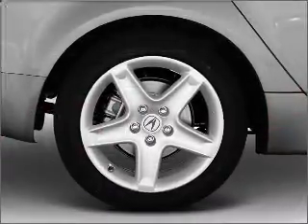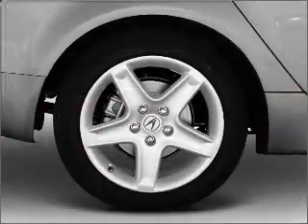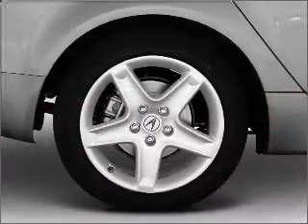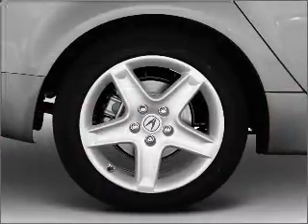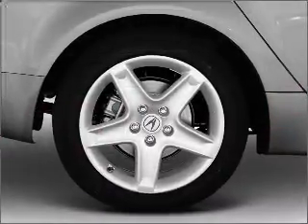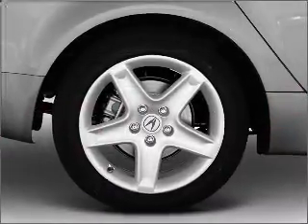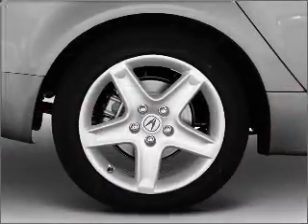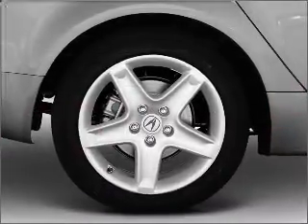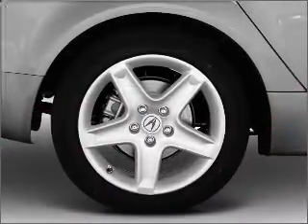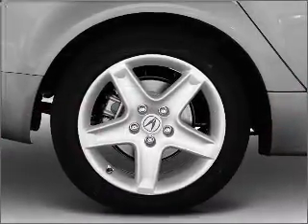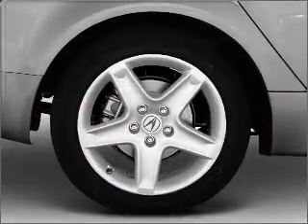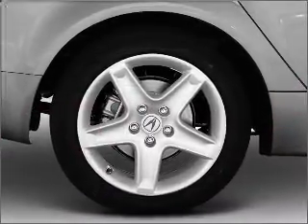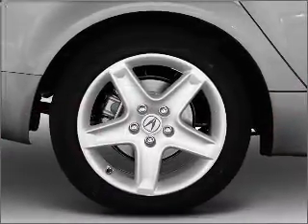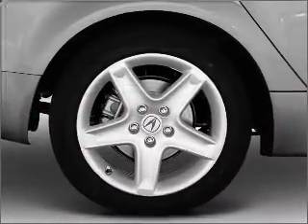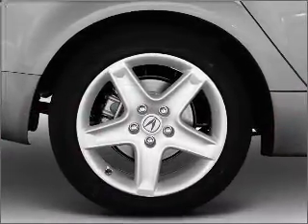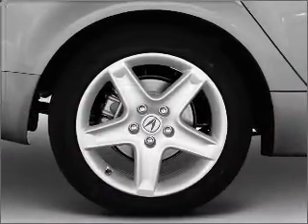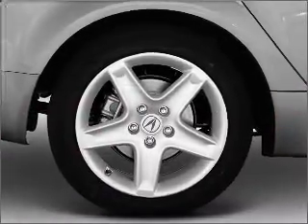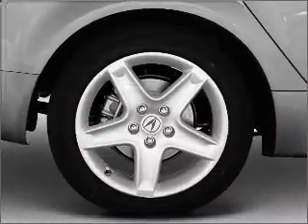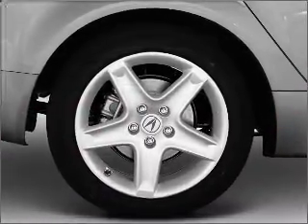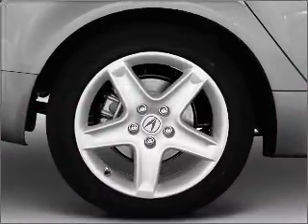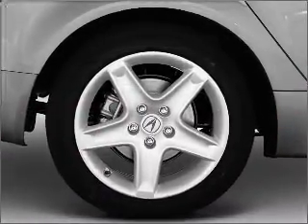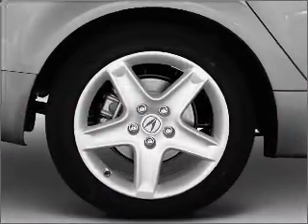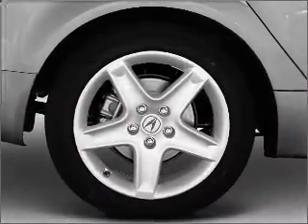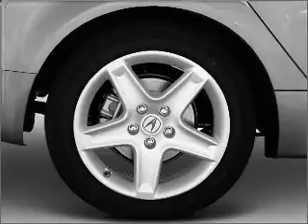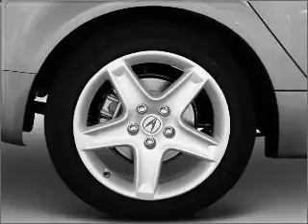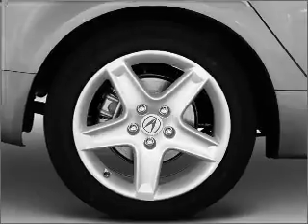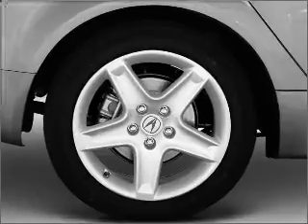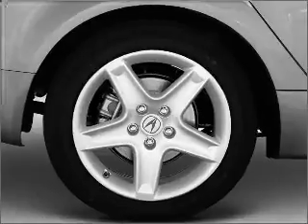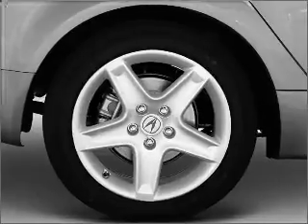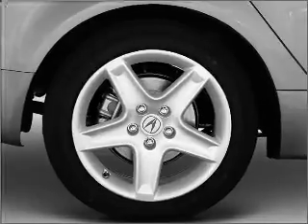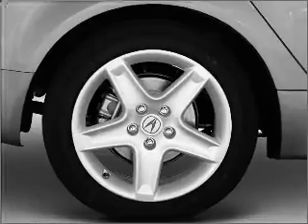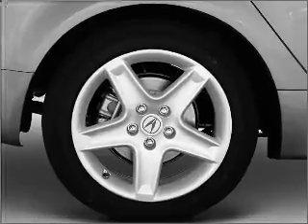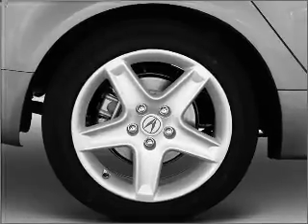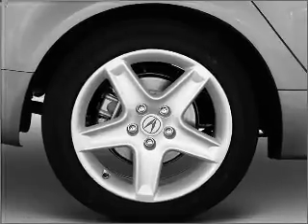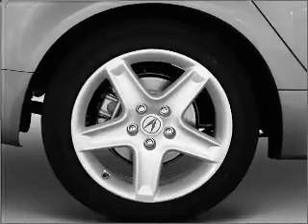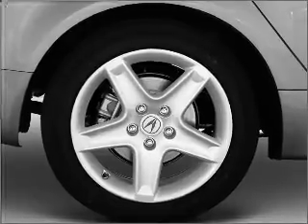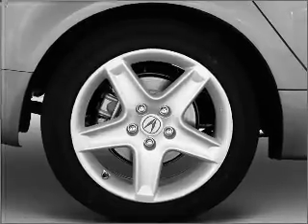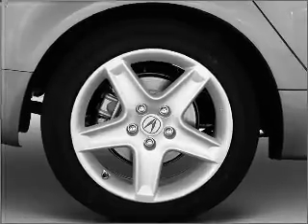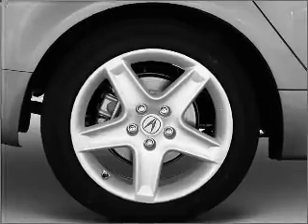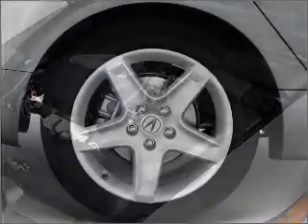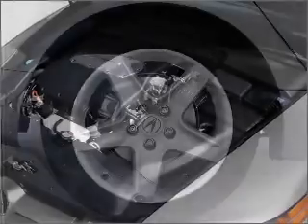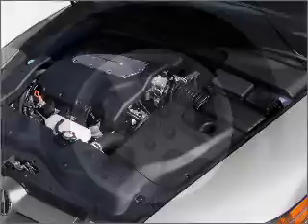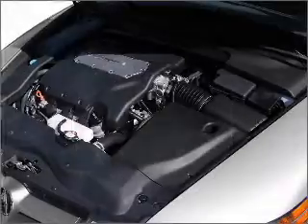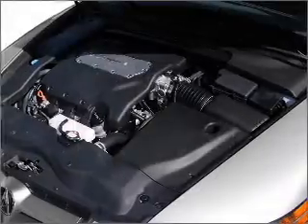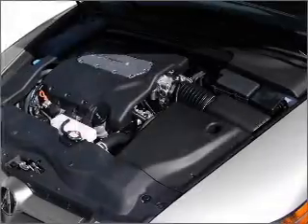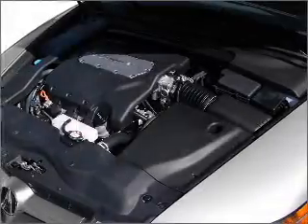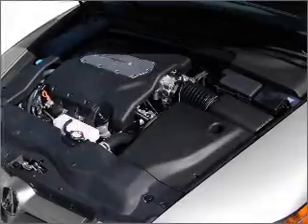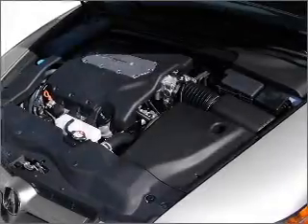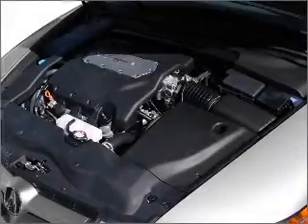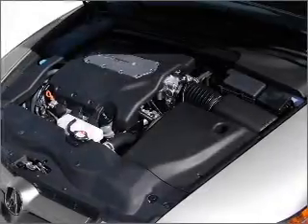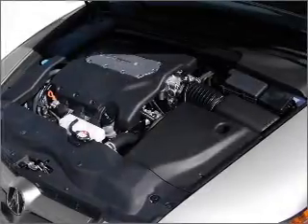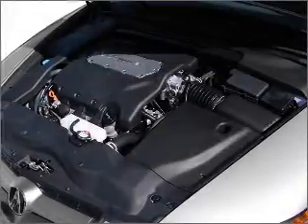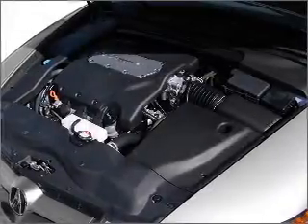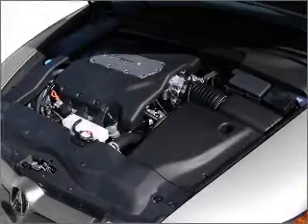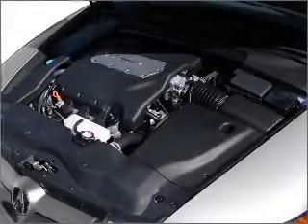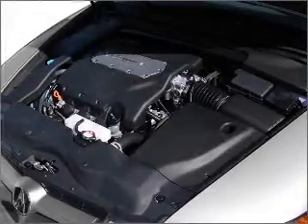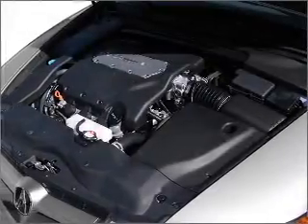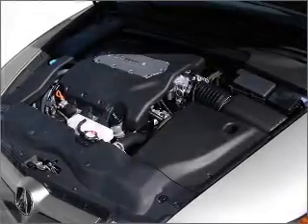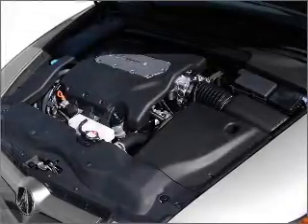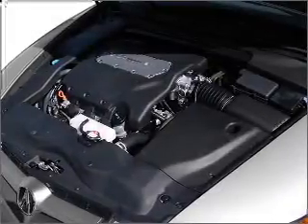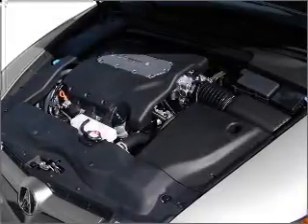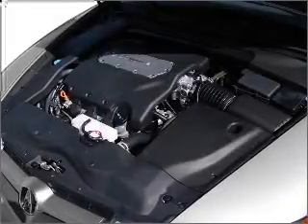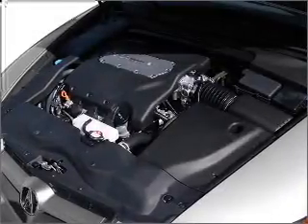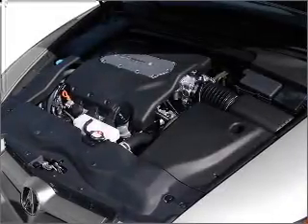Heated seats are a desirable comfort feature. Let the sun shine in with a sunroof. Pamper yourself with memory settings.